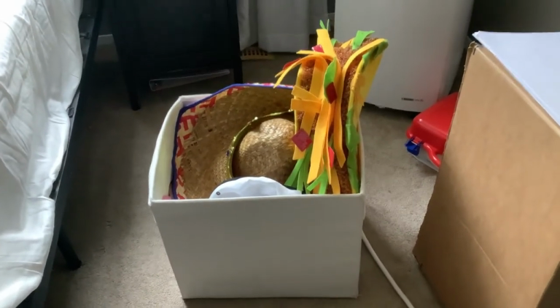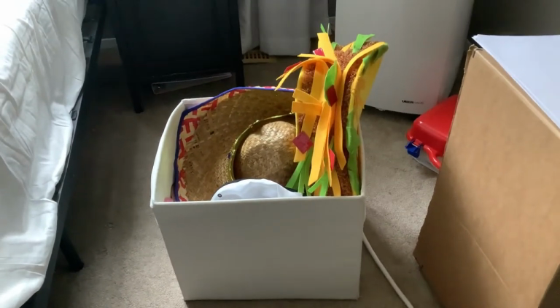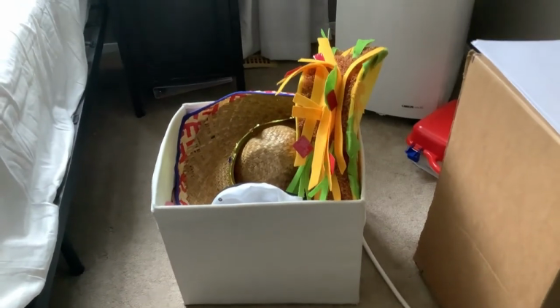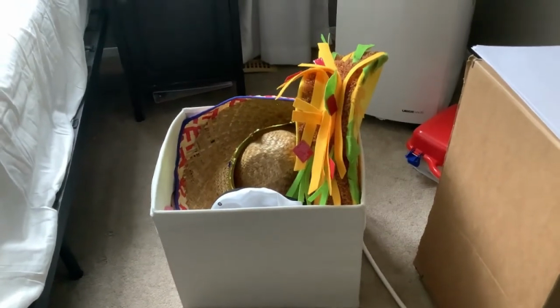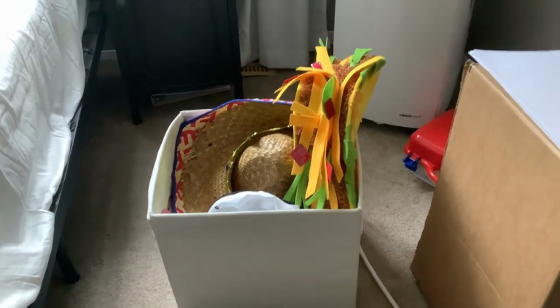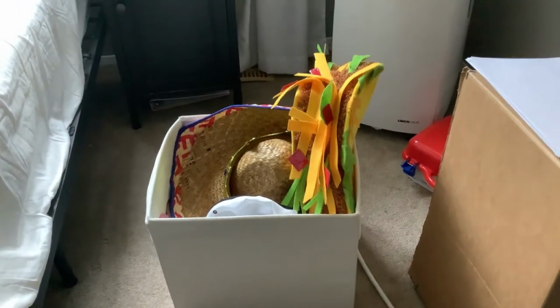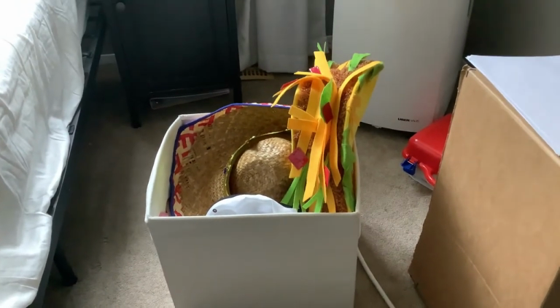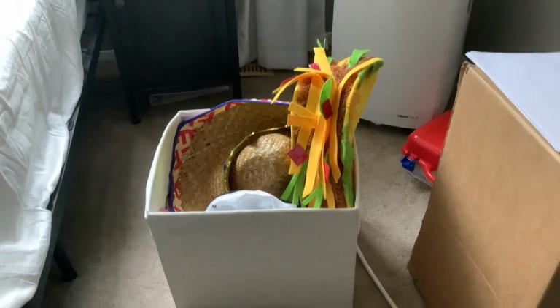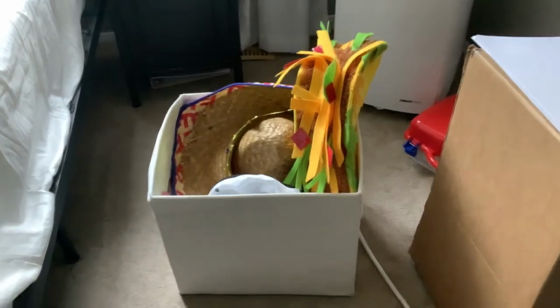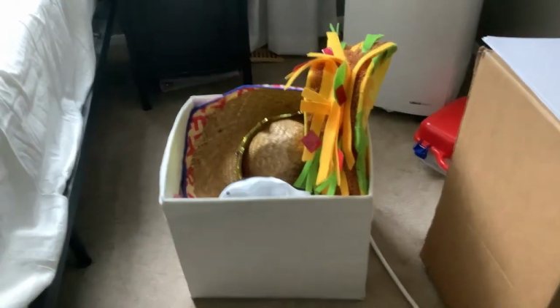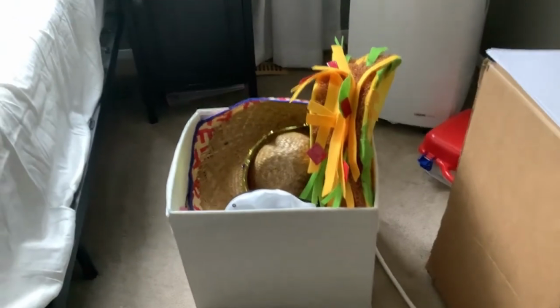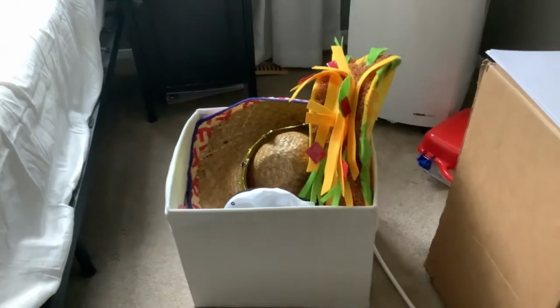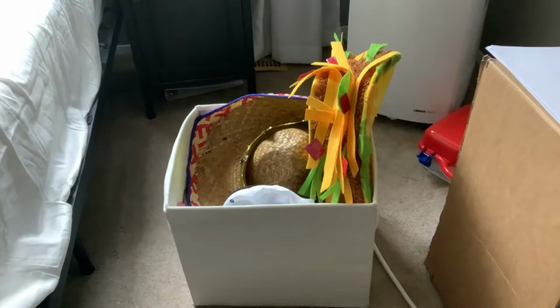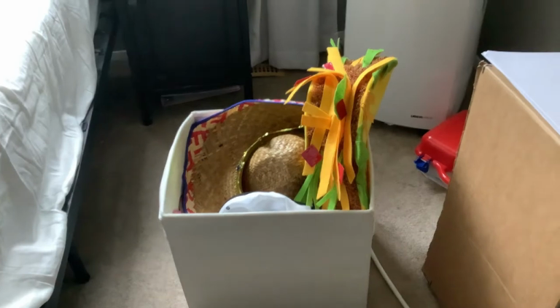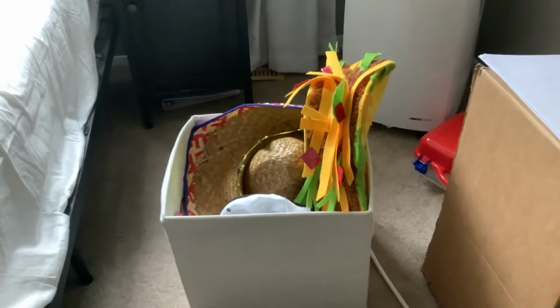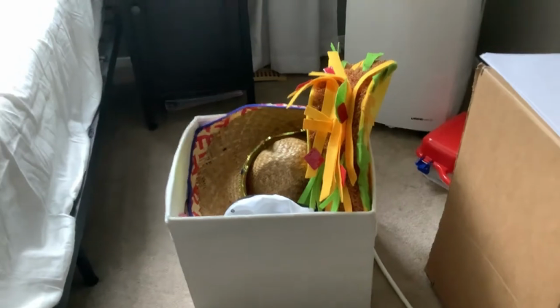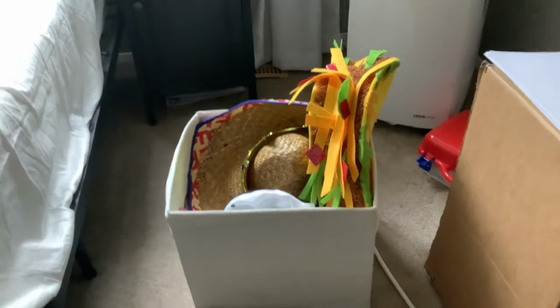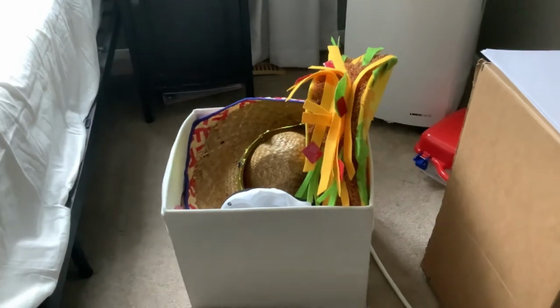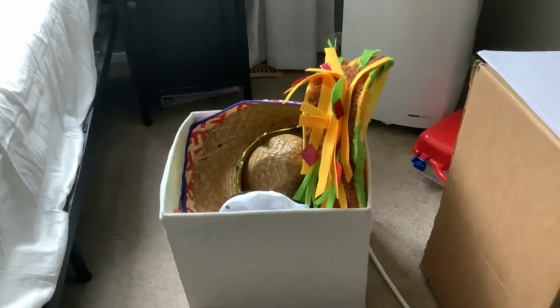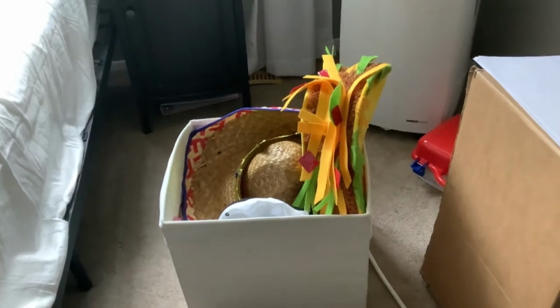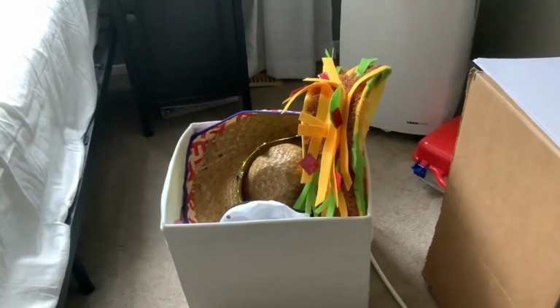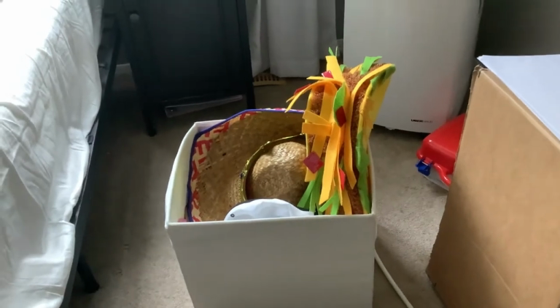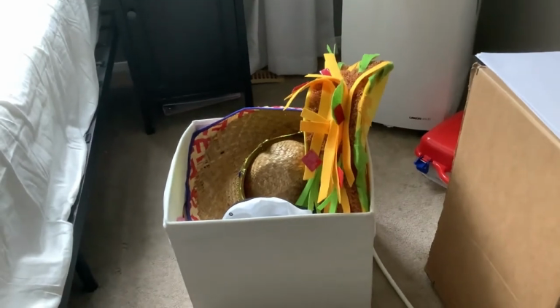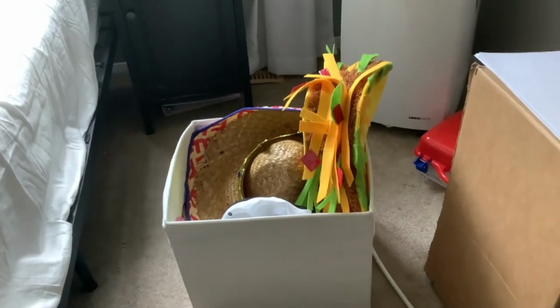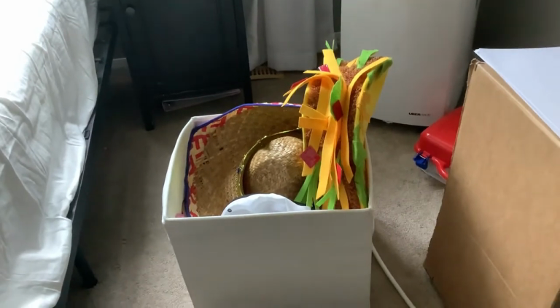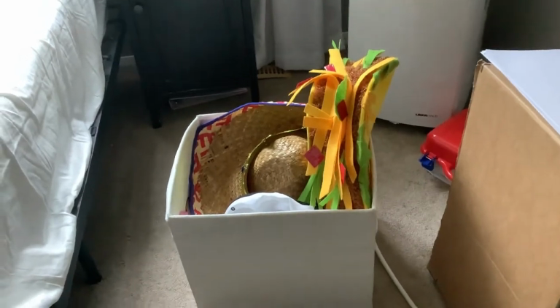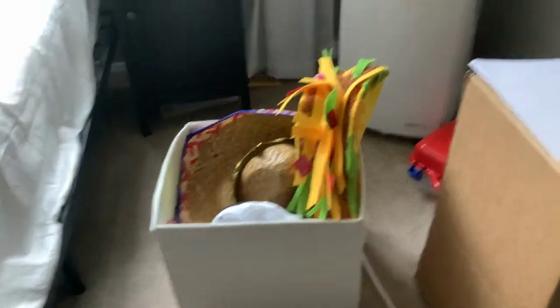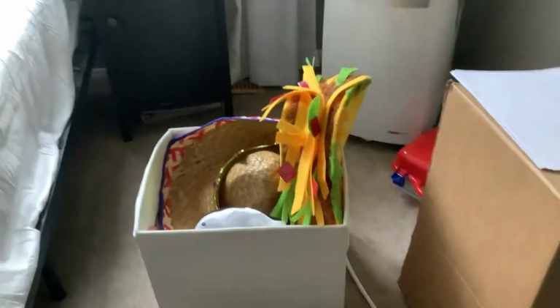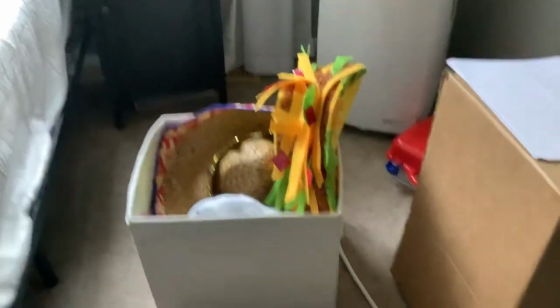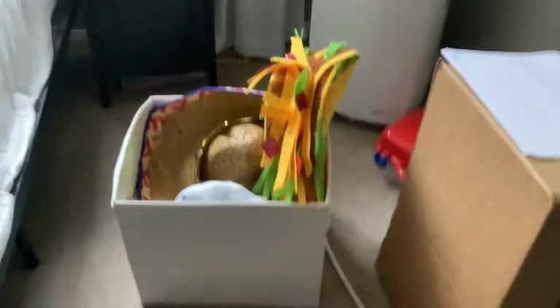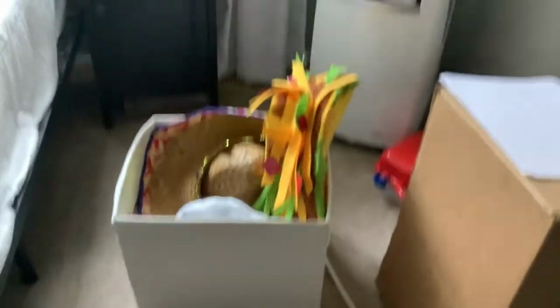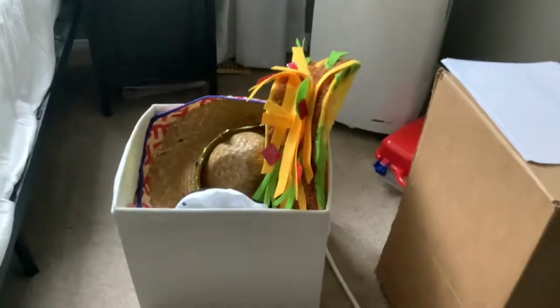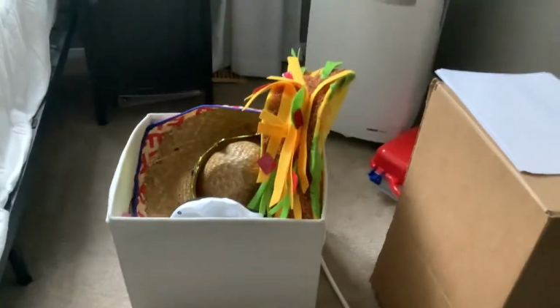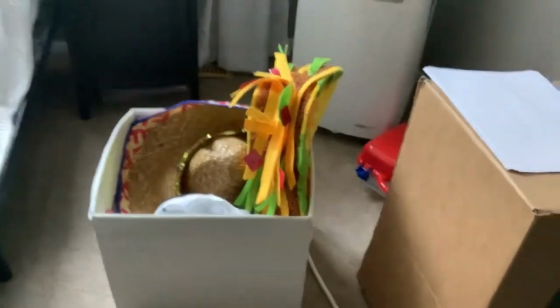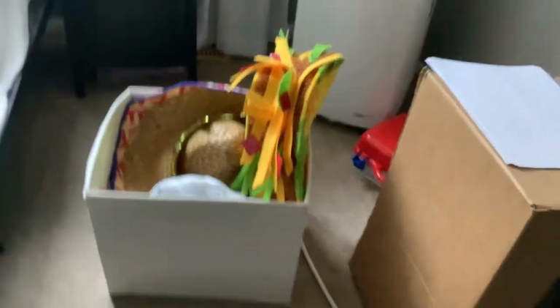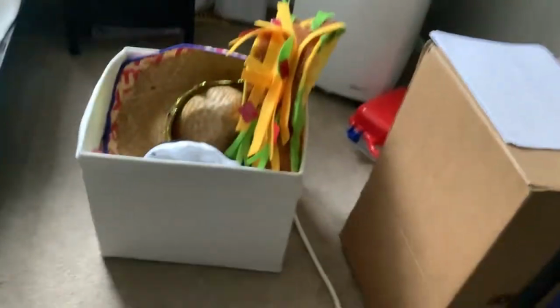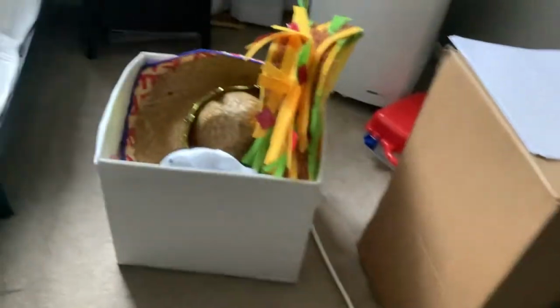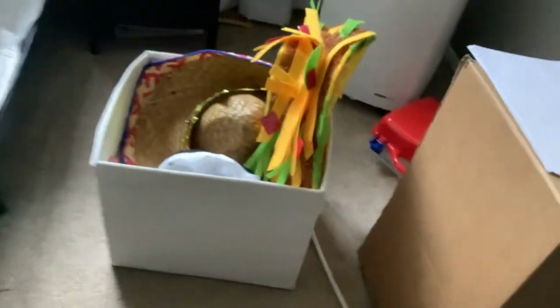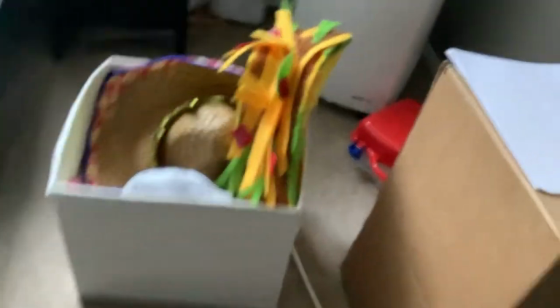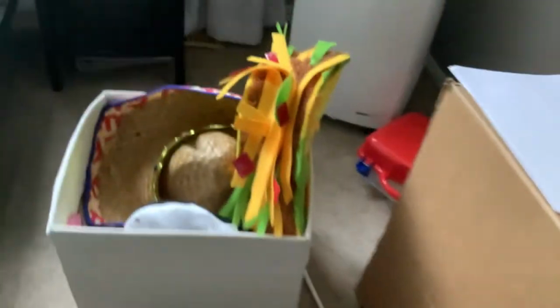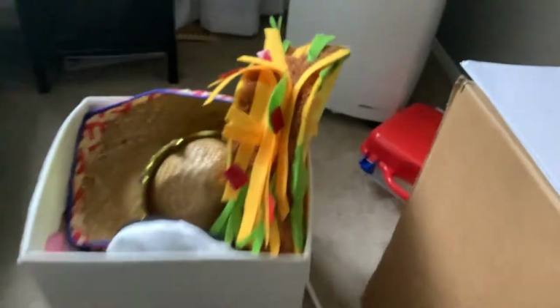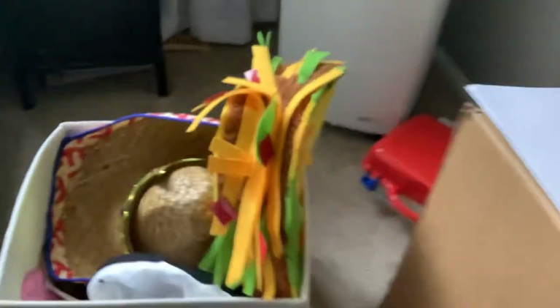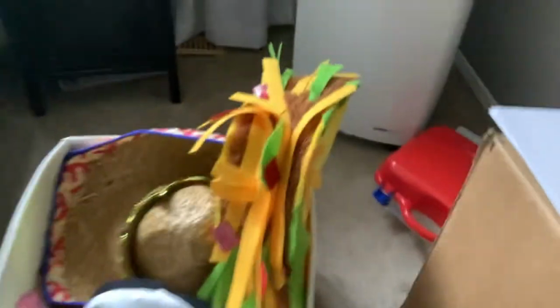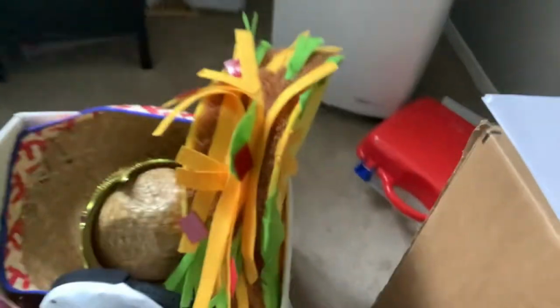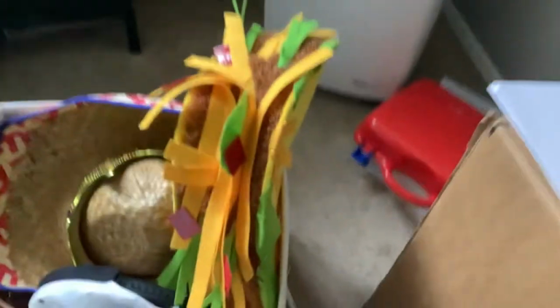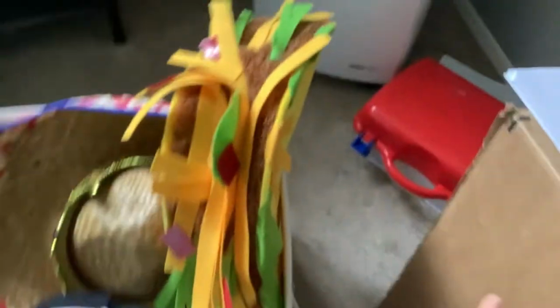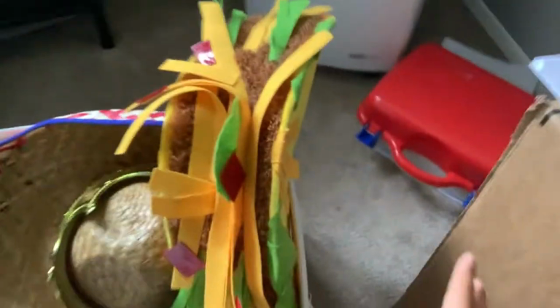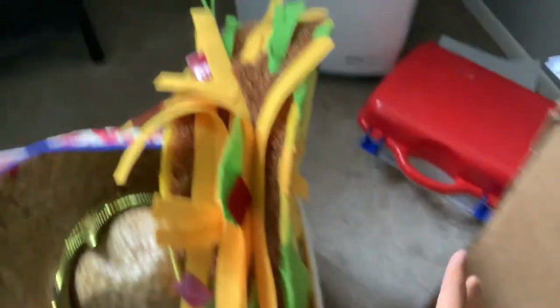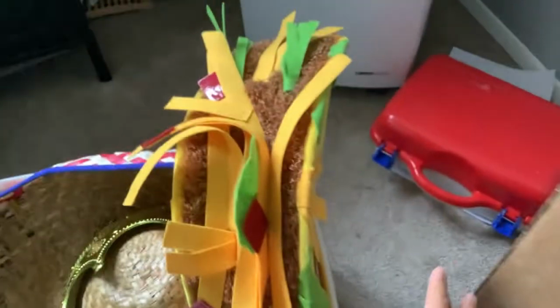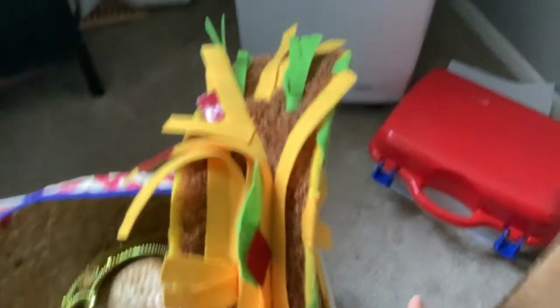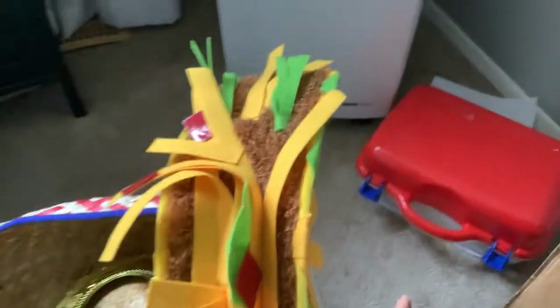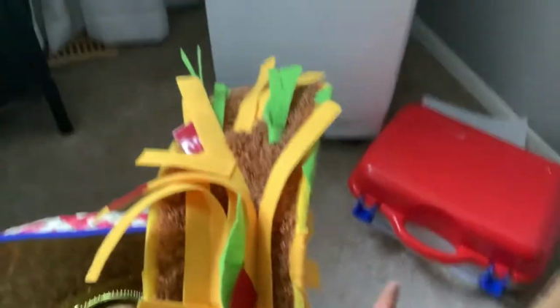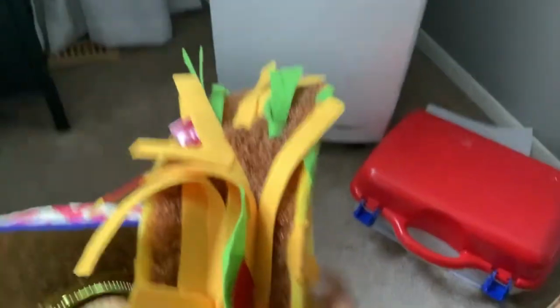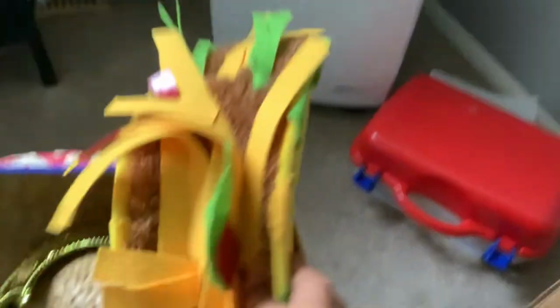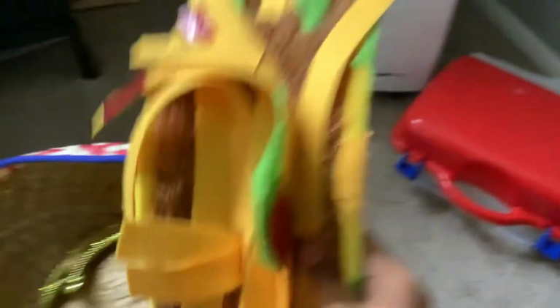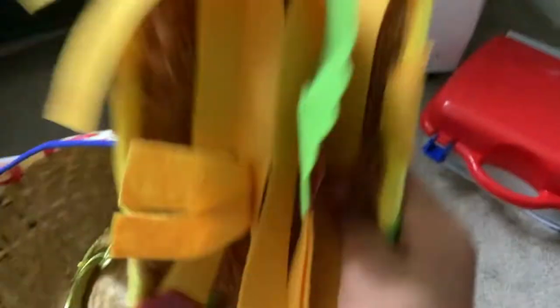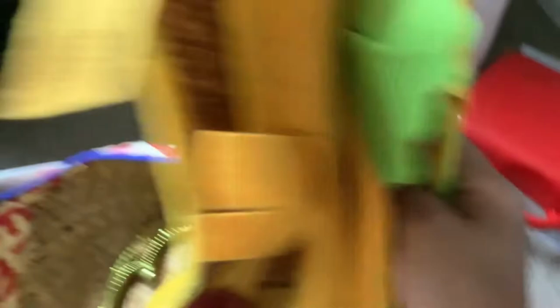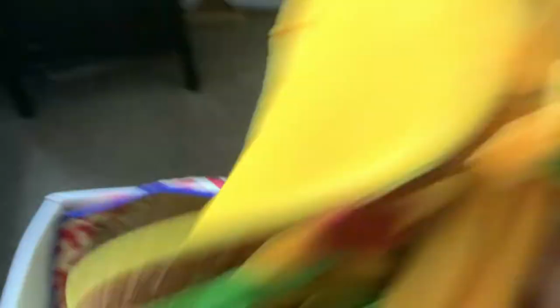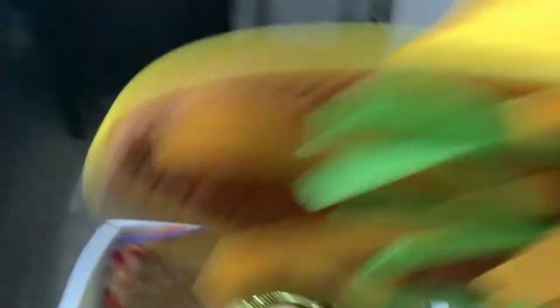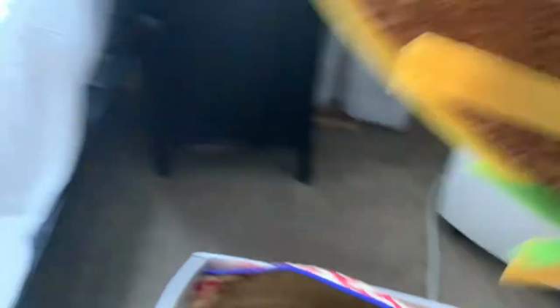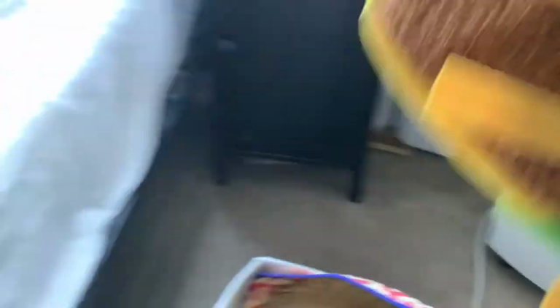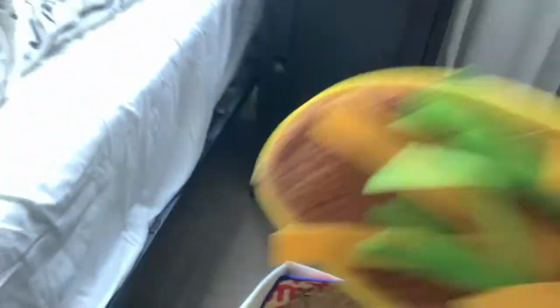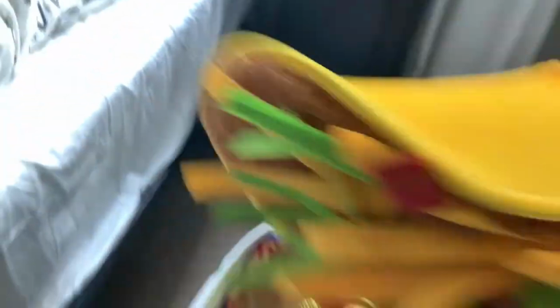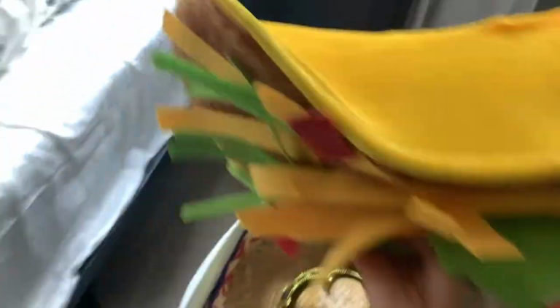I just found this in my basement. Number one, we have a taco hat.